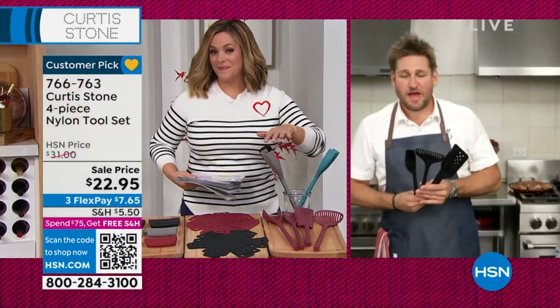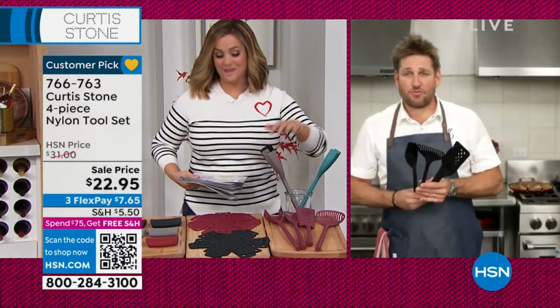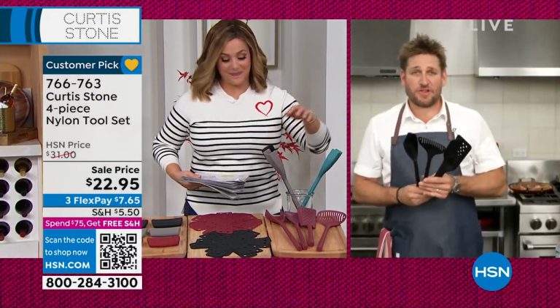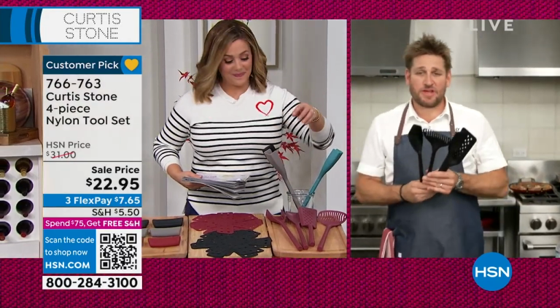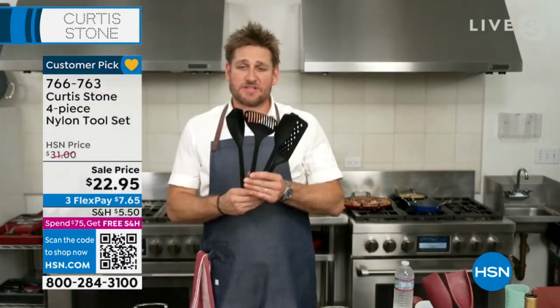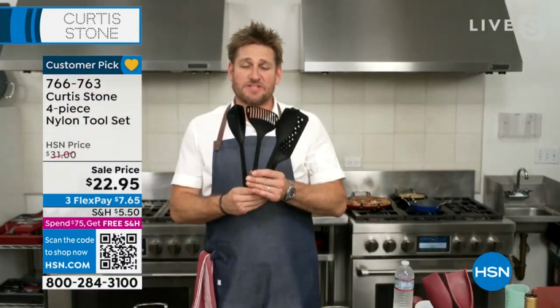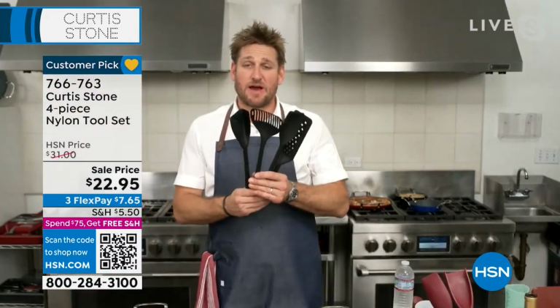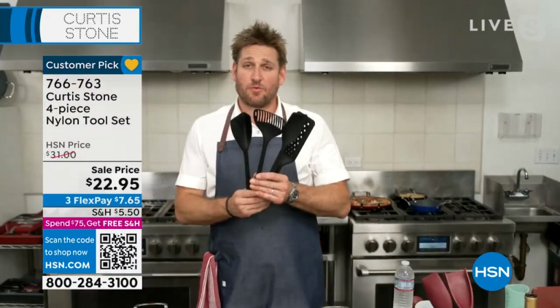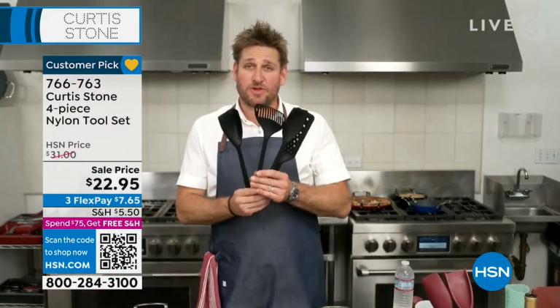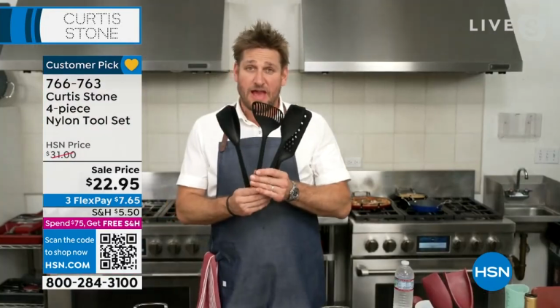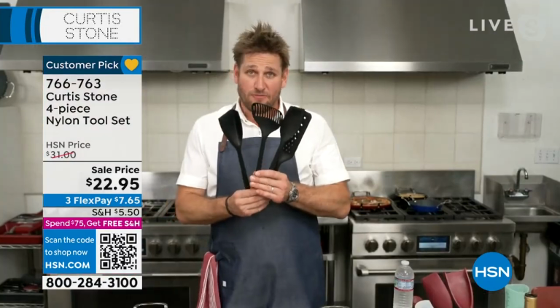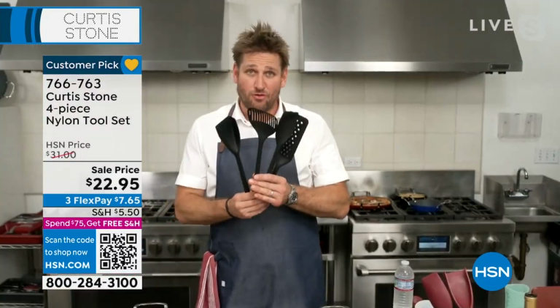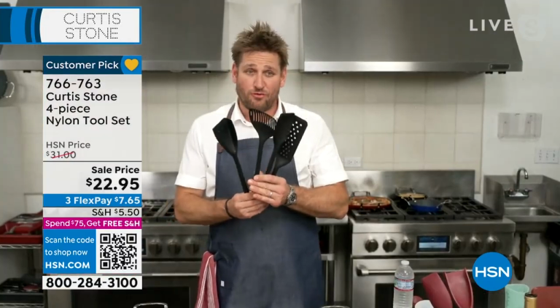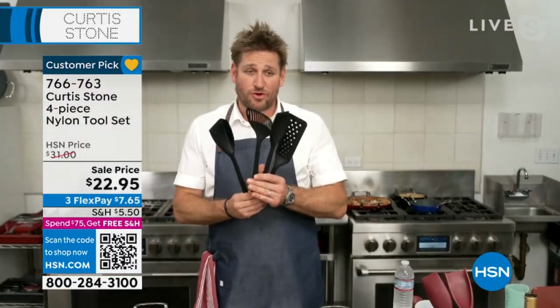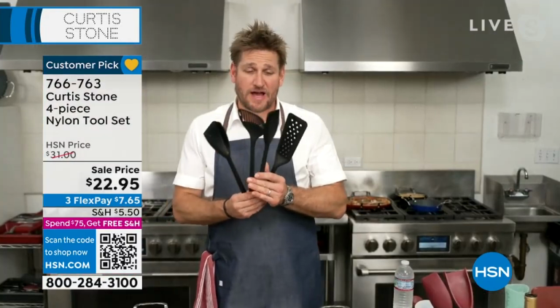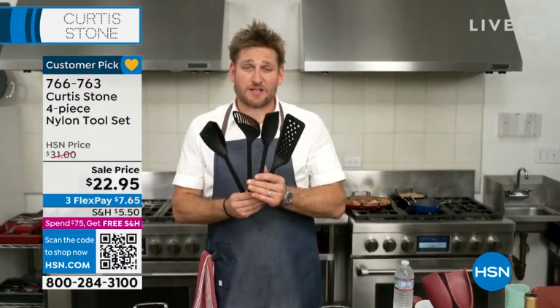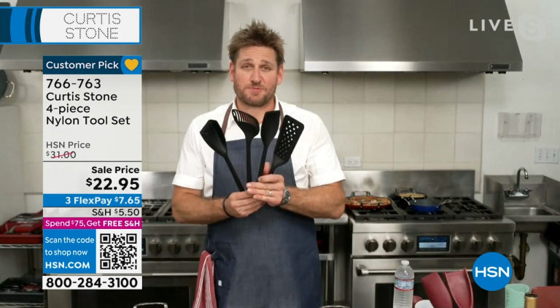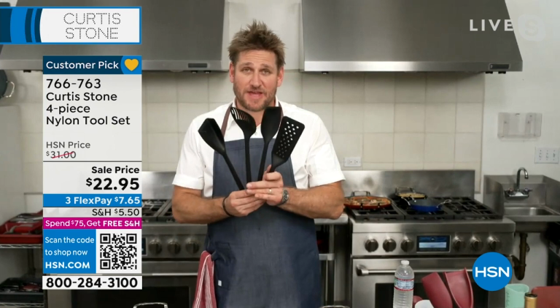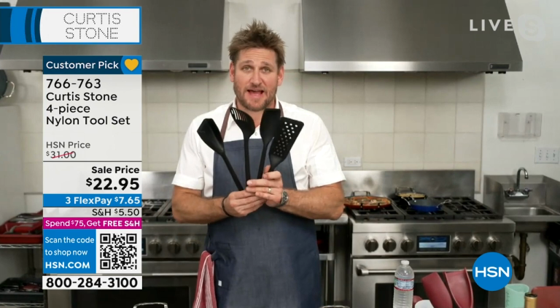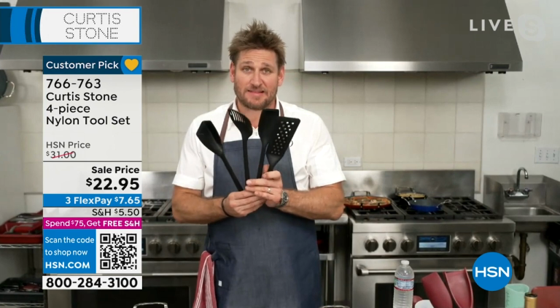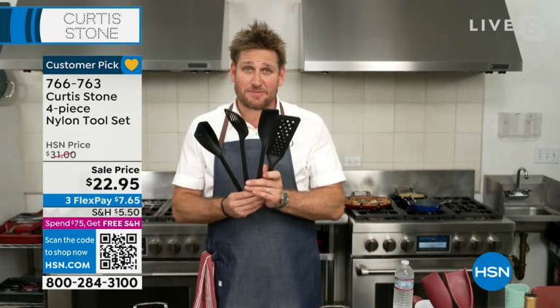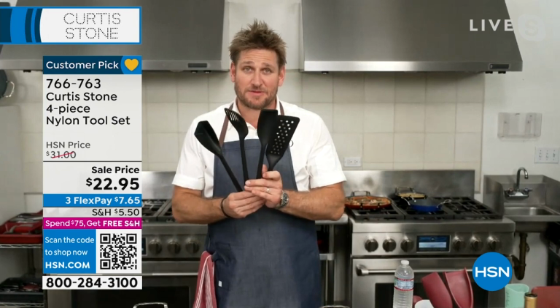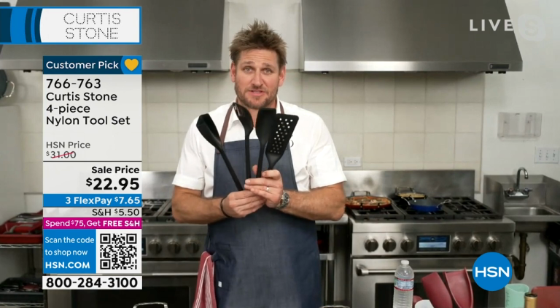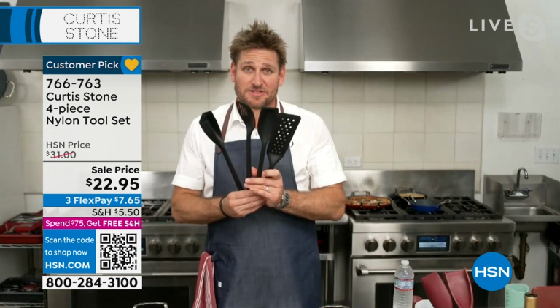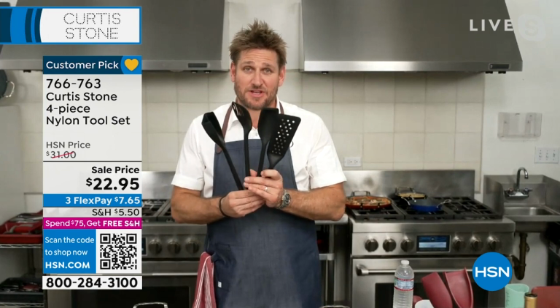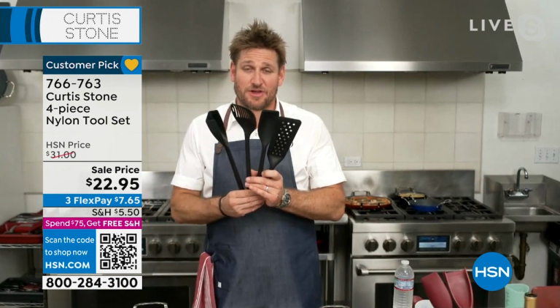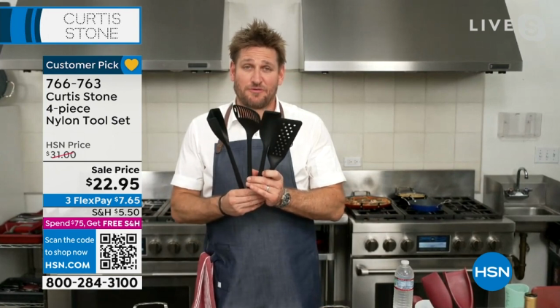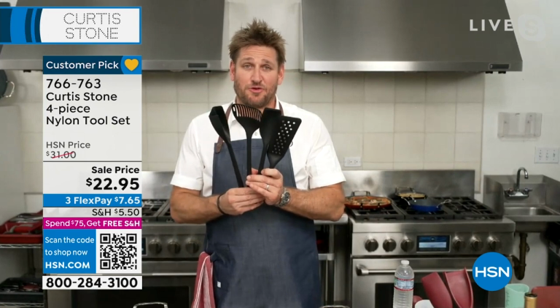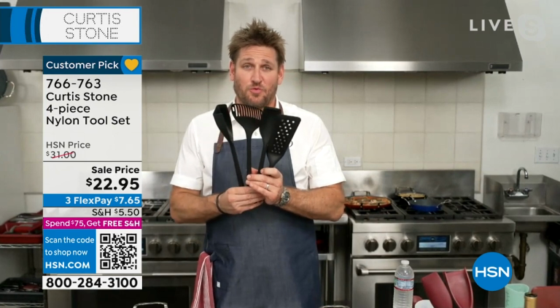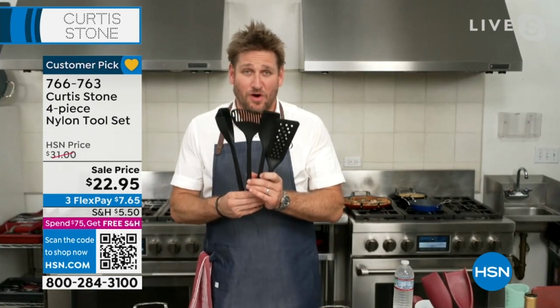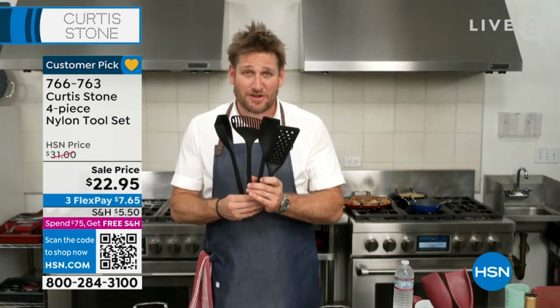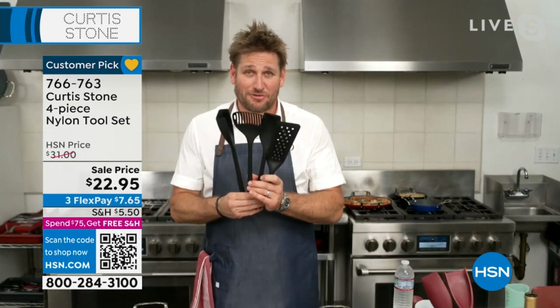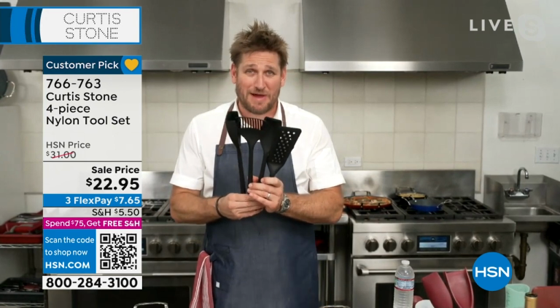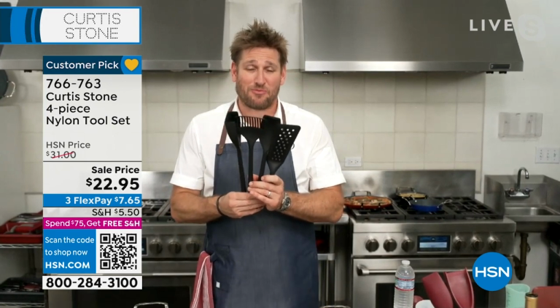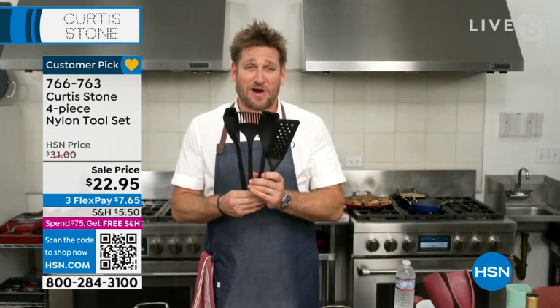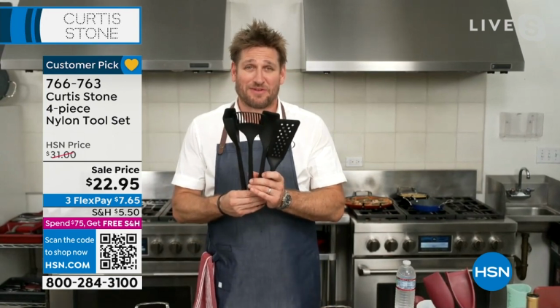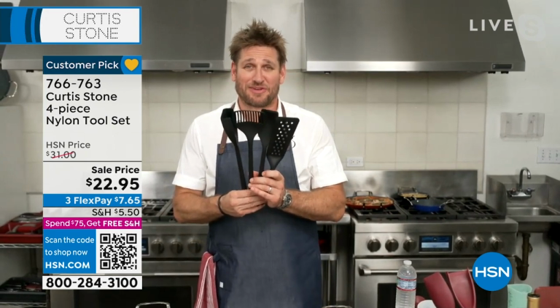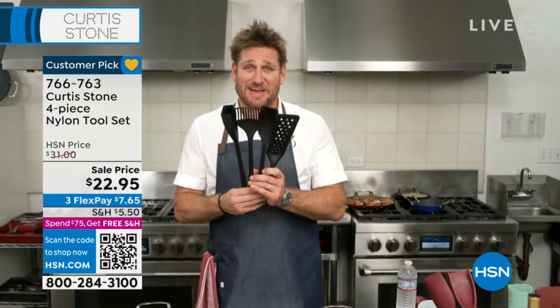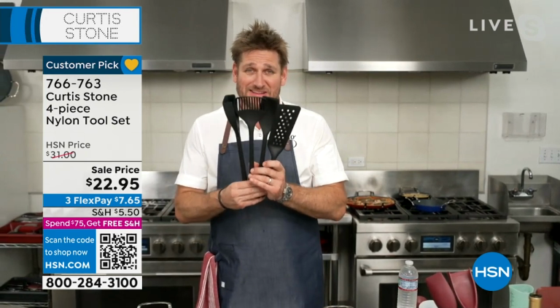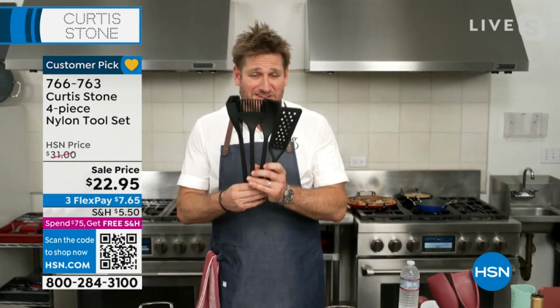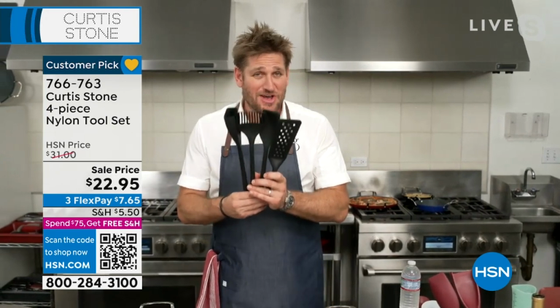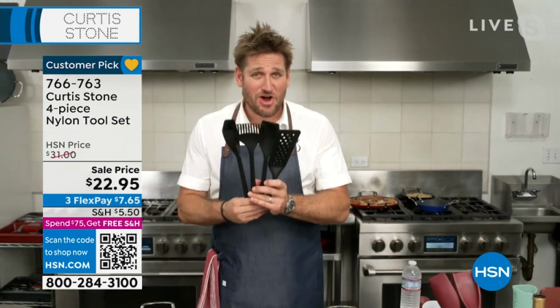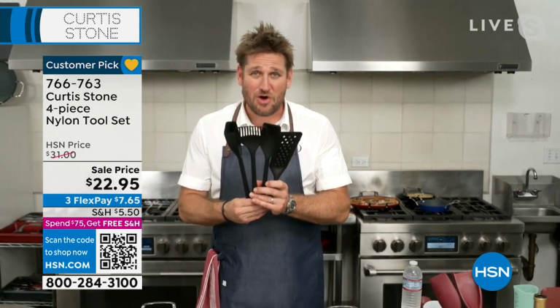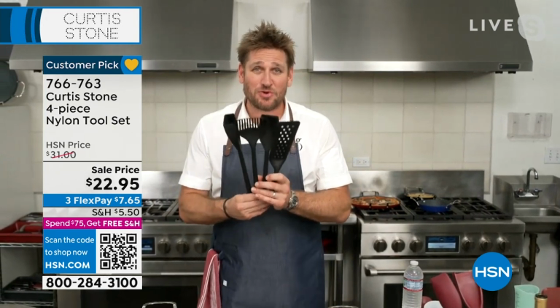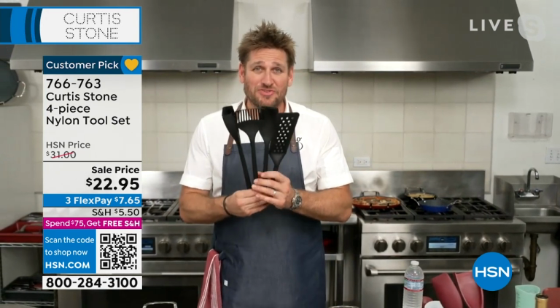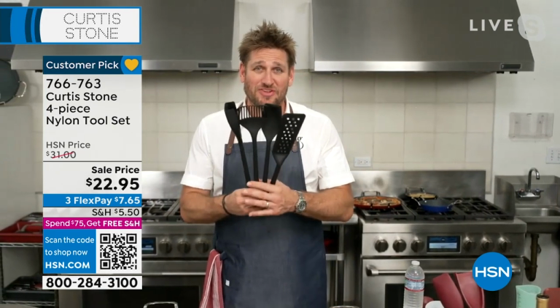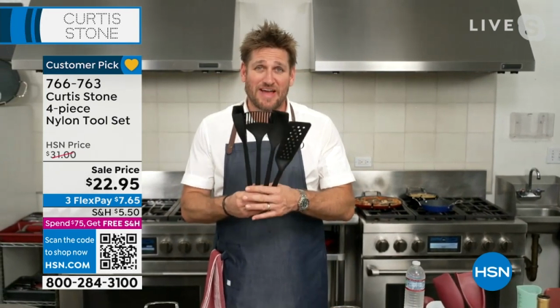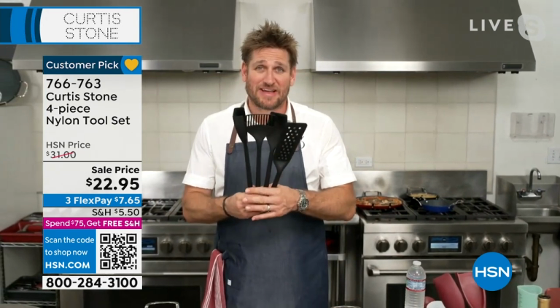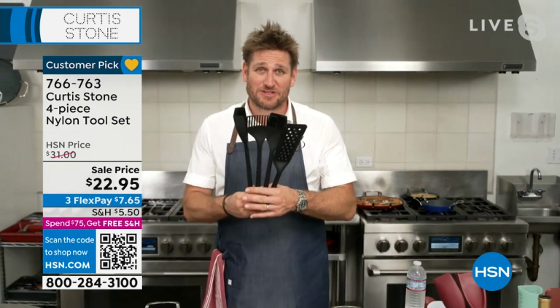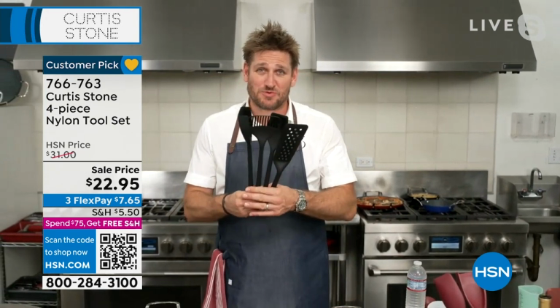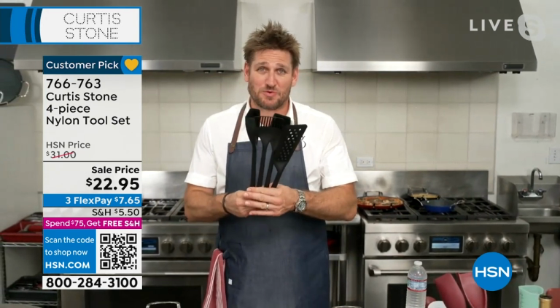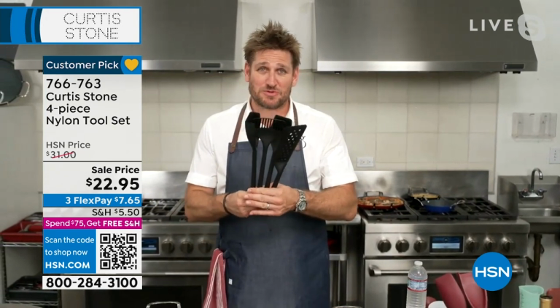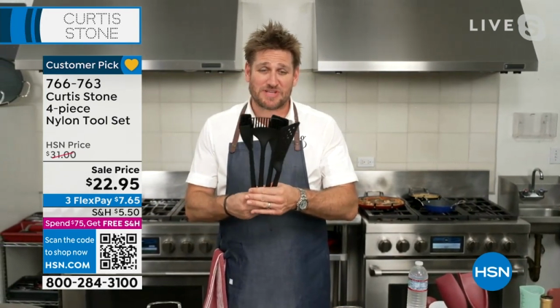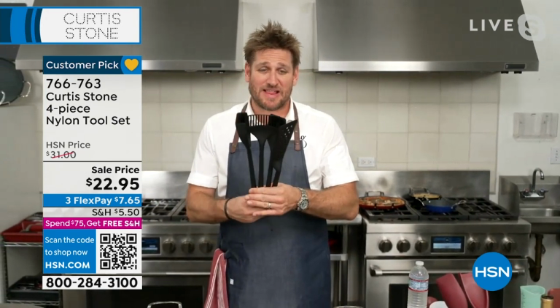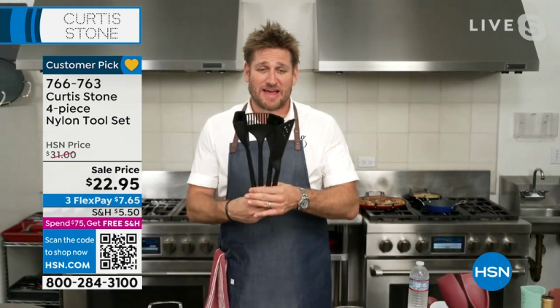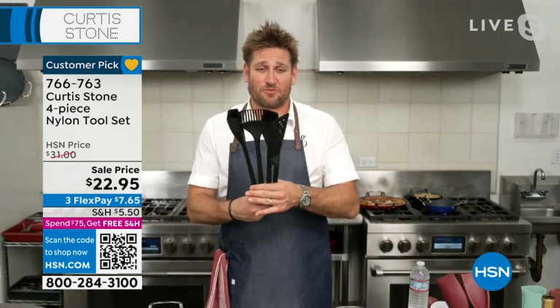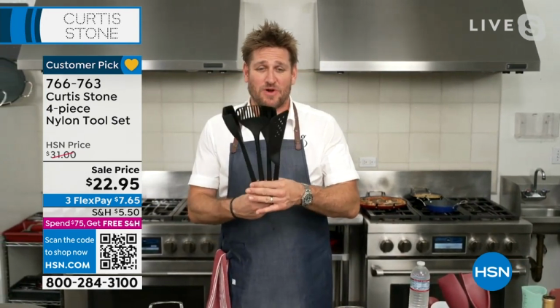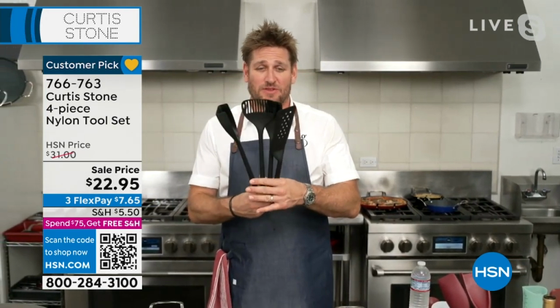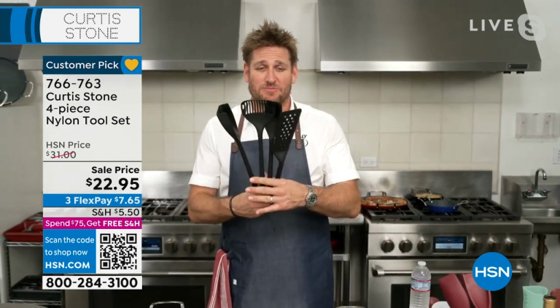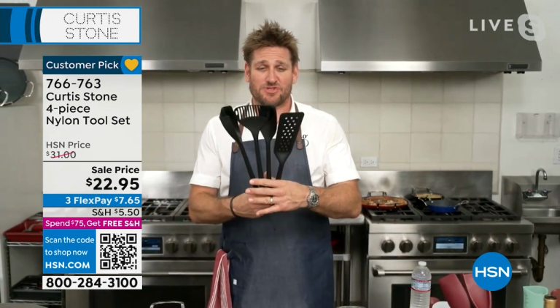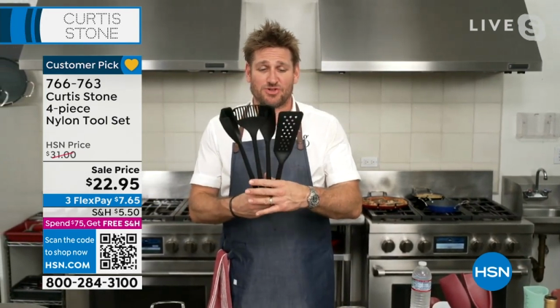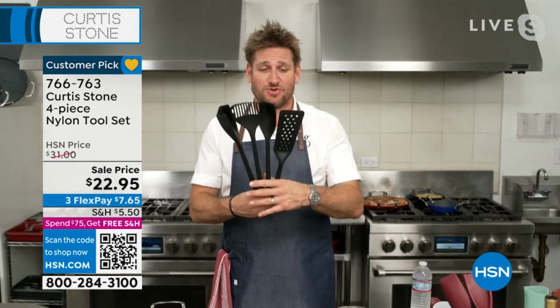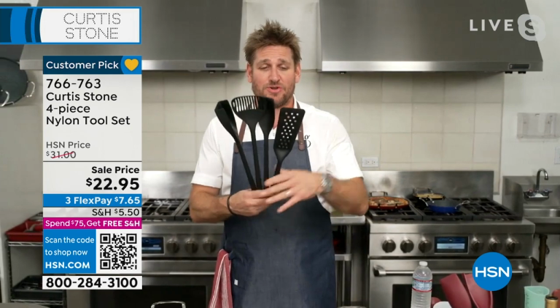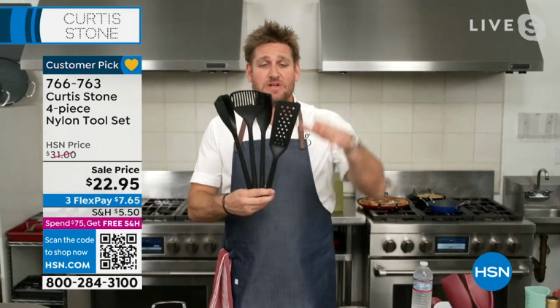It really is. Now we have all four colors but they are limited, so if you want to grab one of the colors, I wouldn't delay because we will sell out of one of them soon.